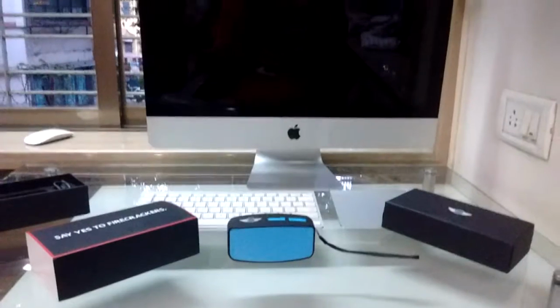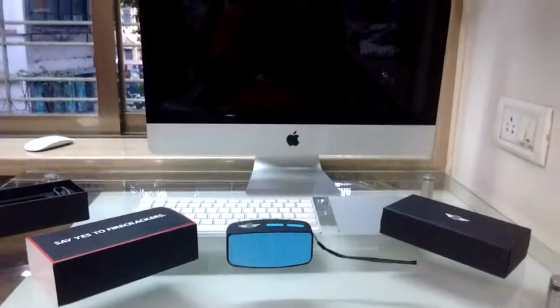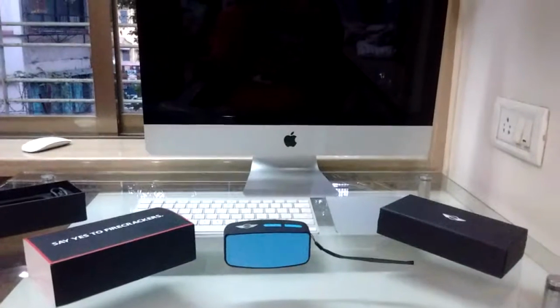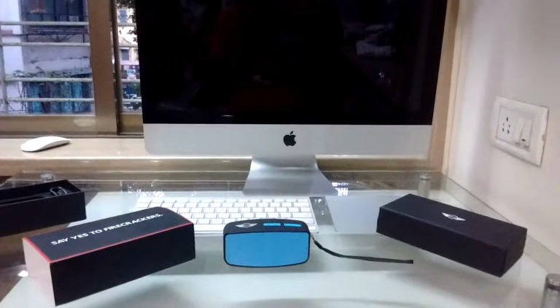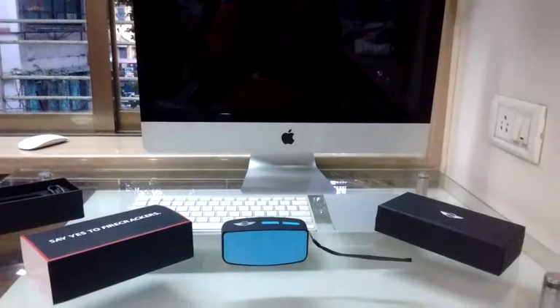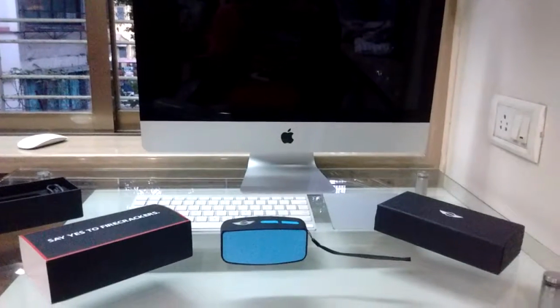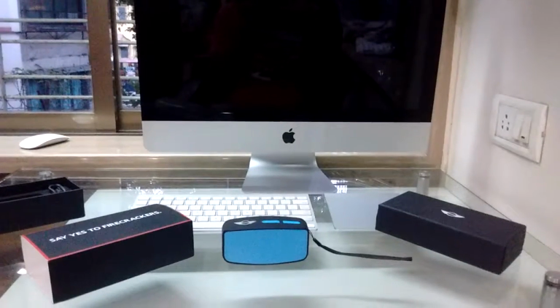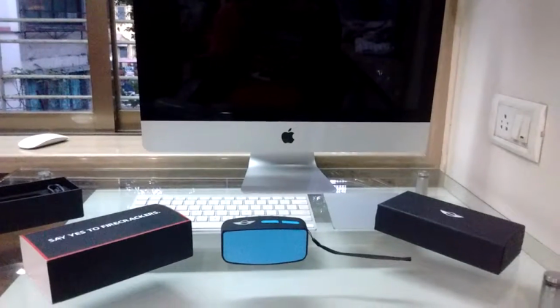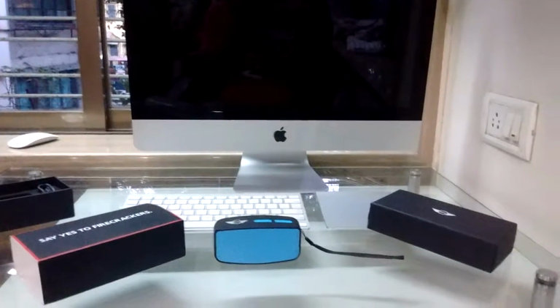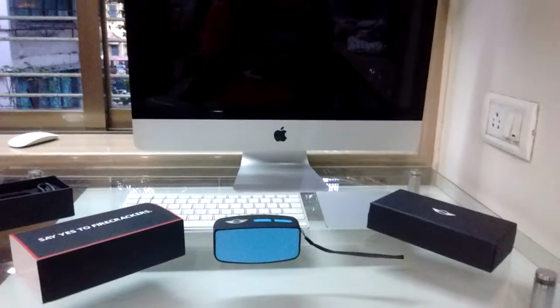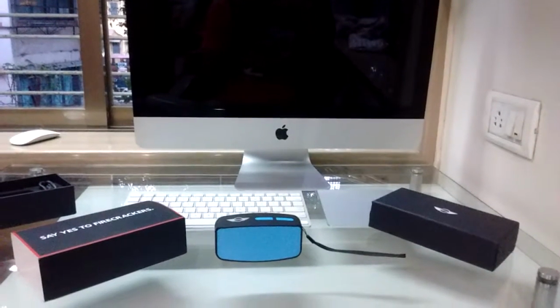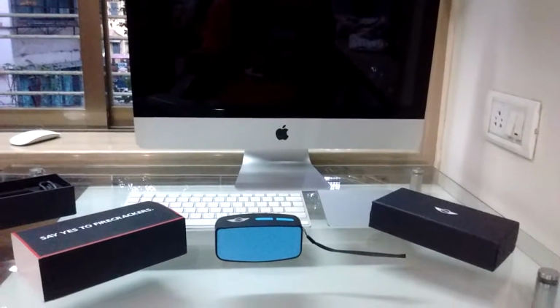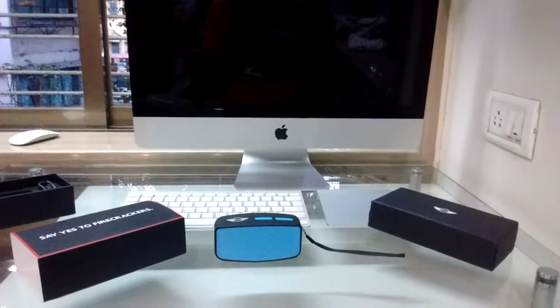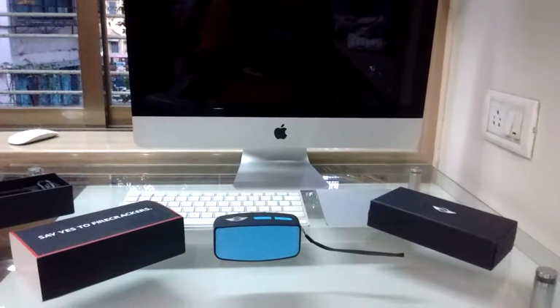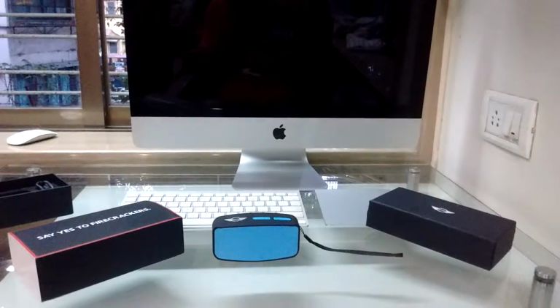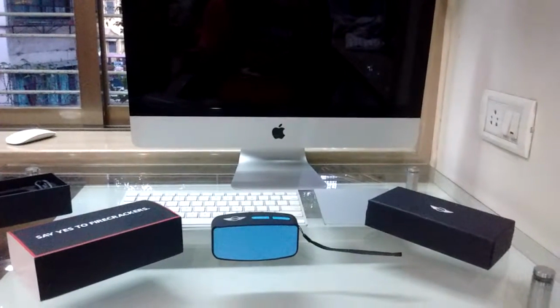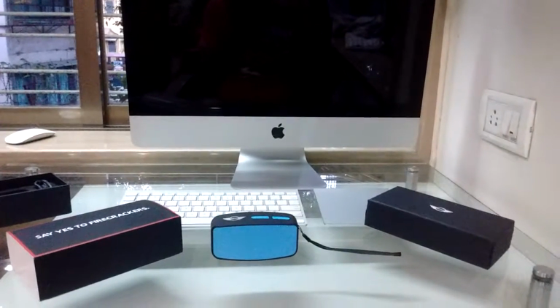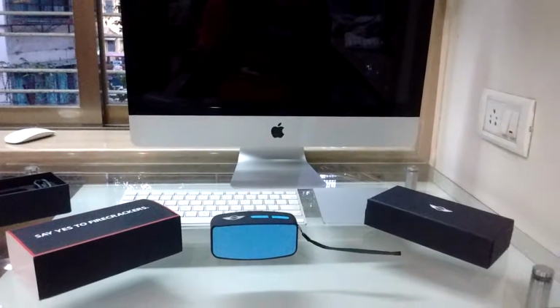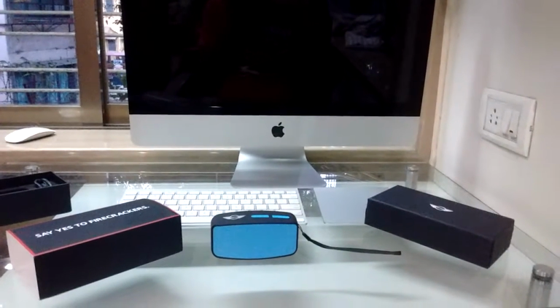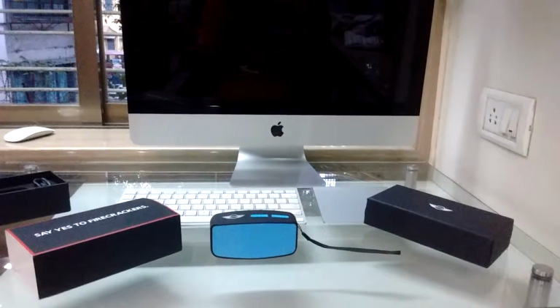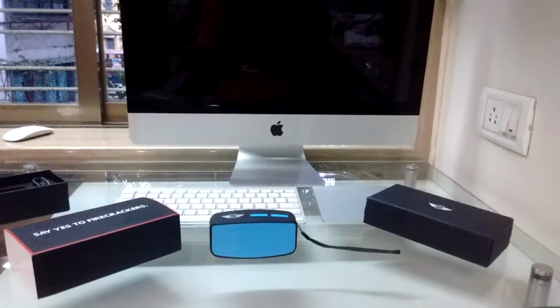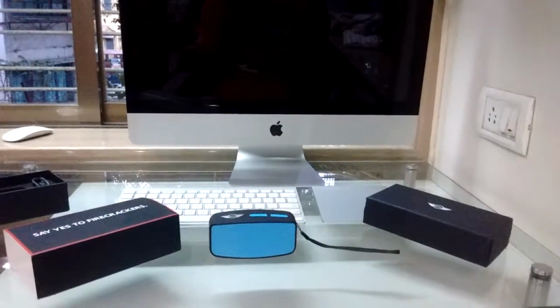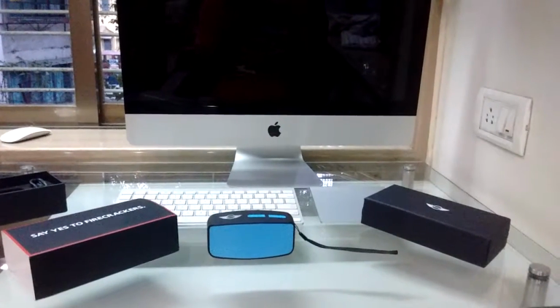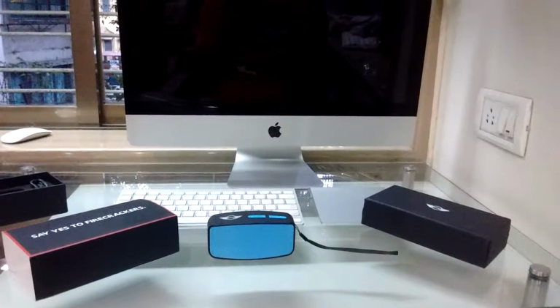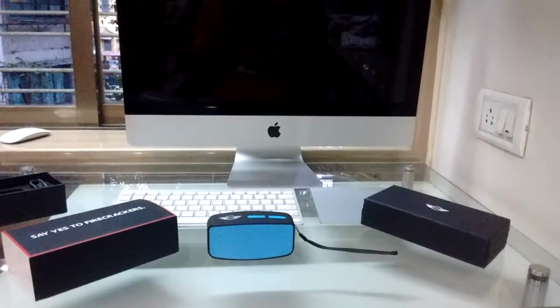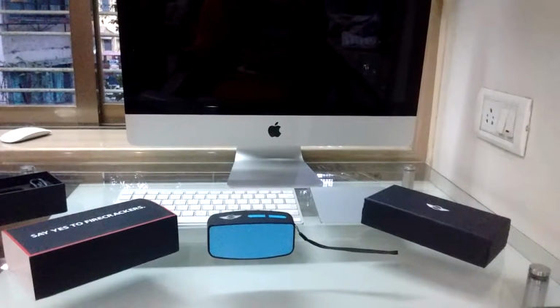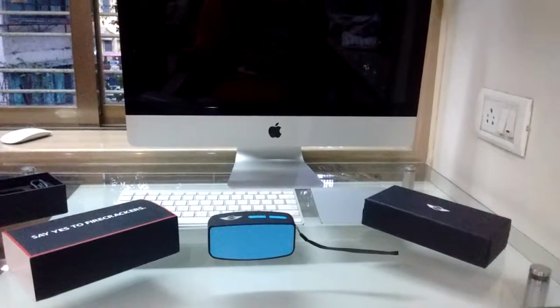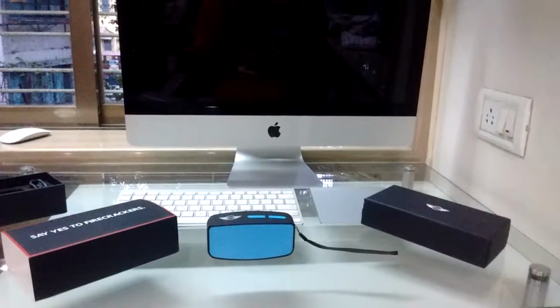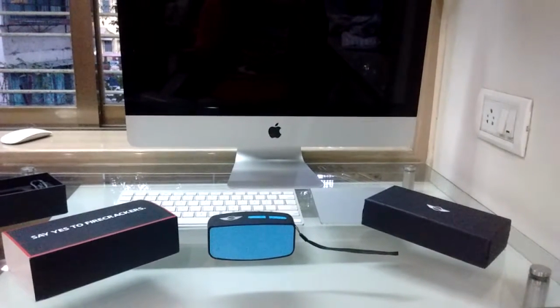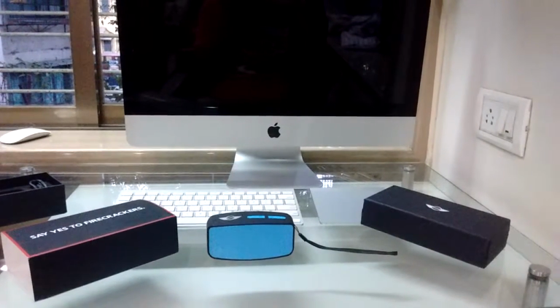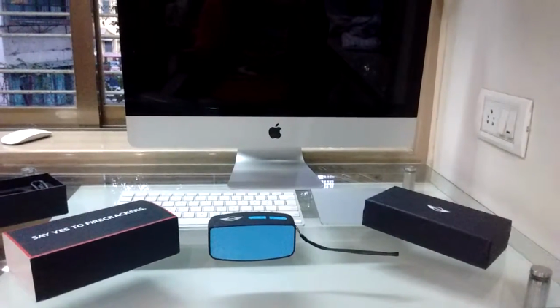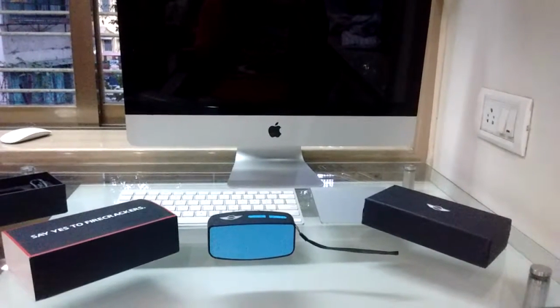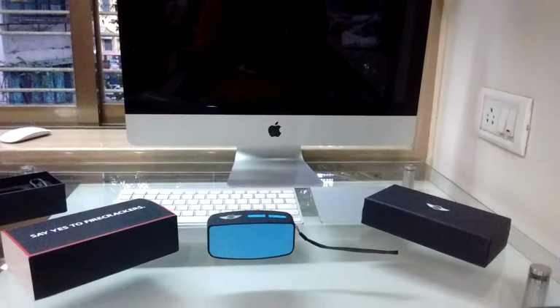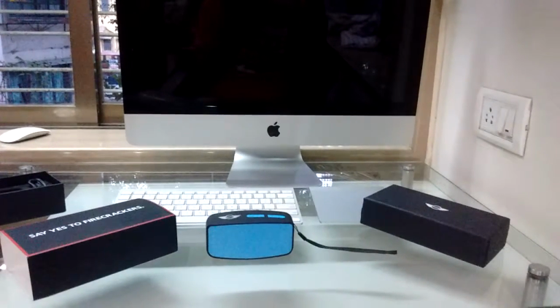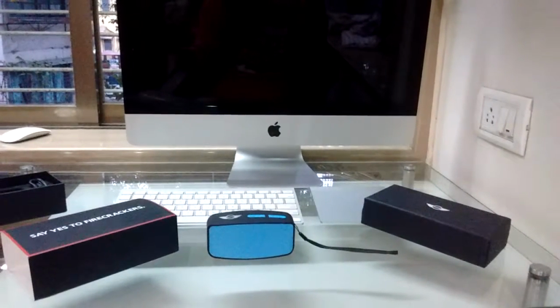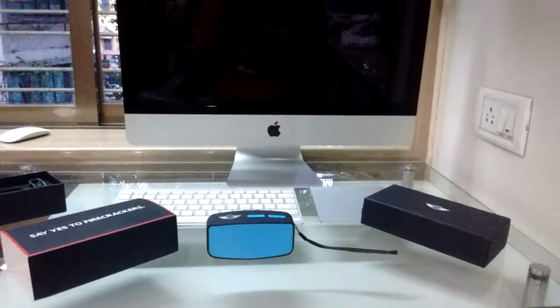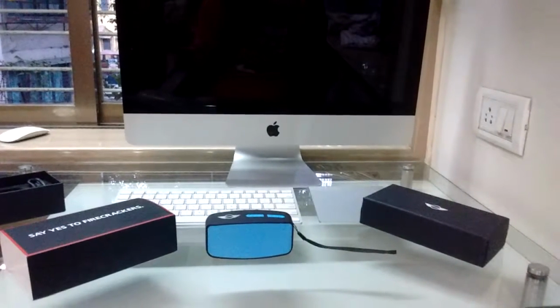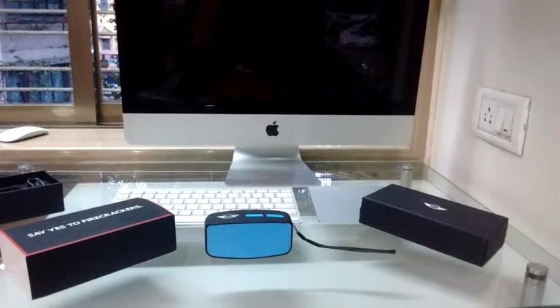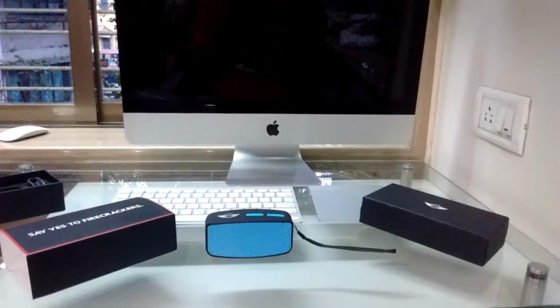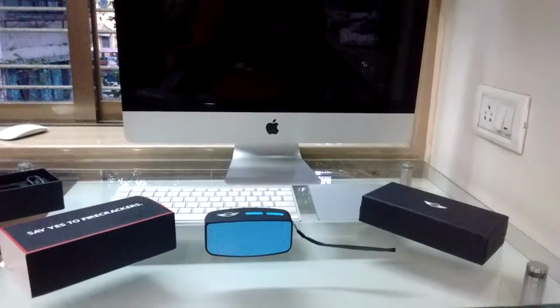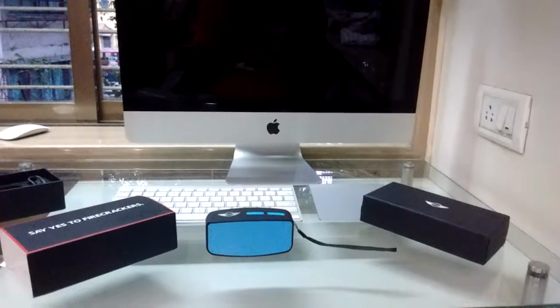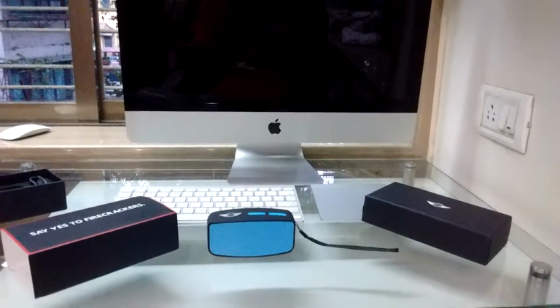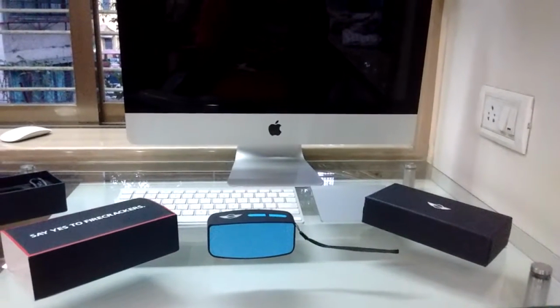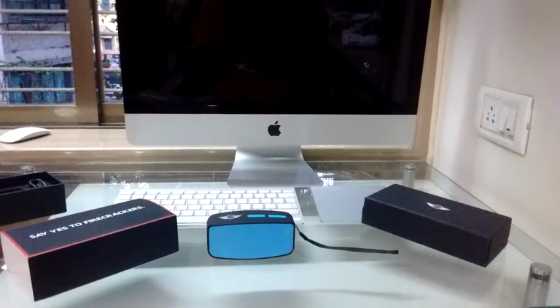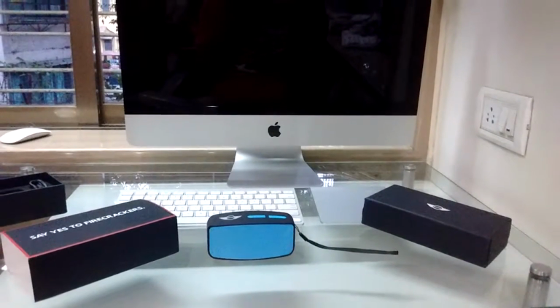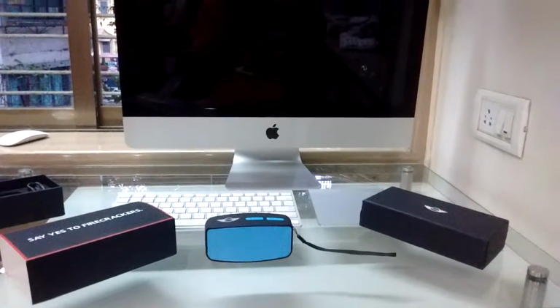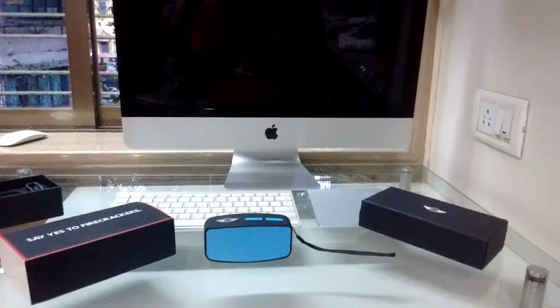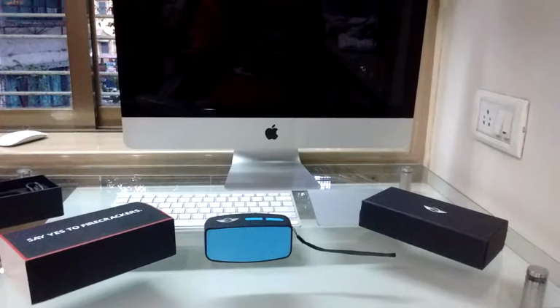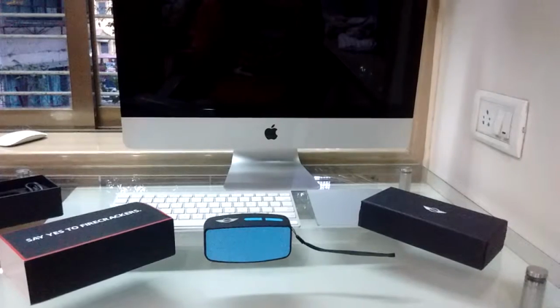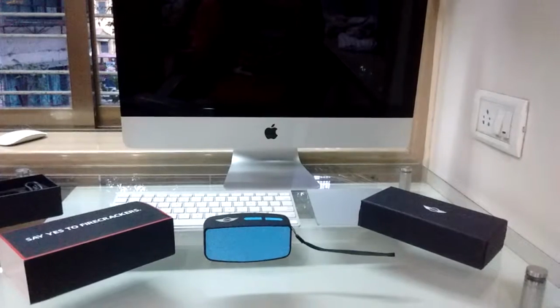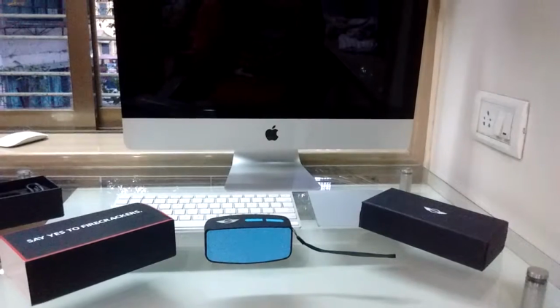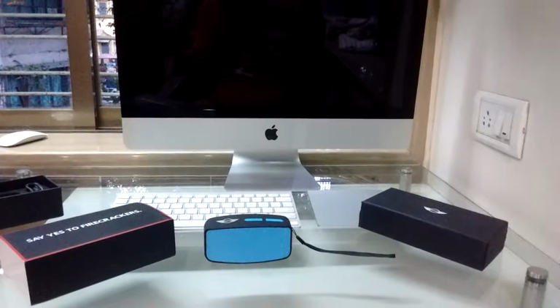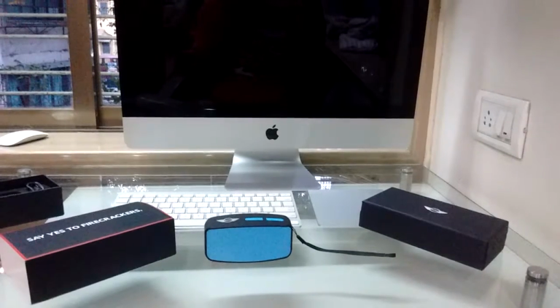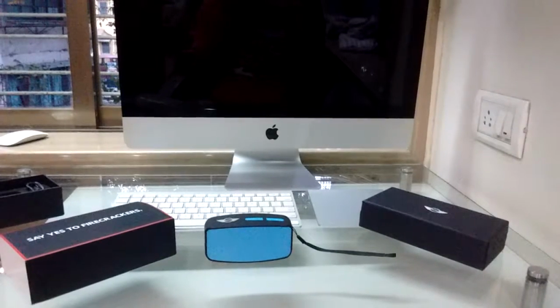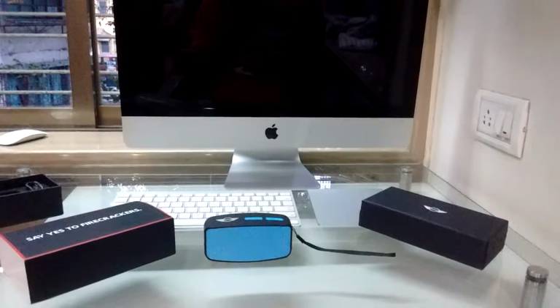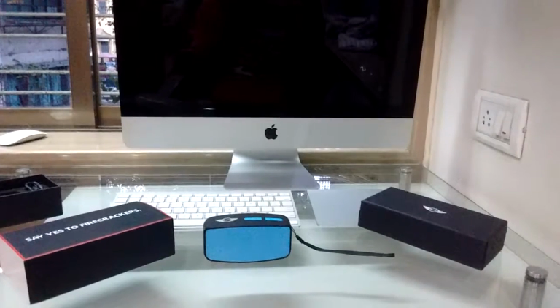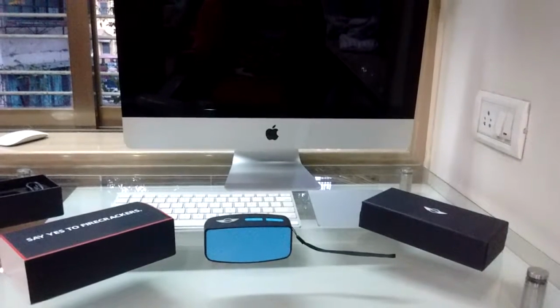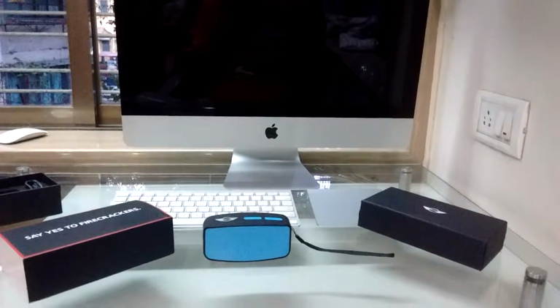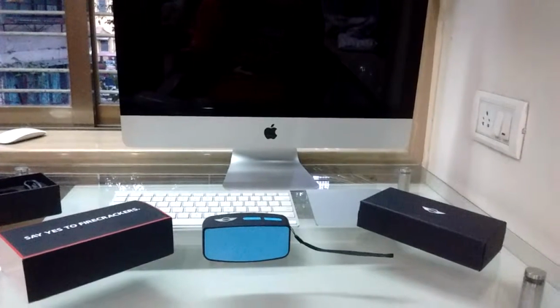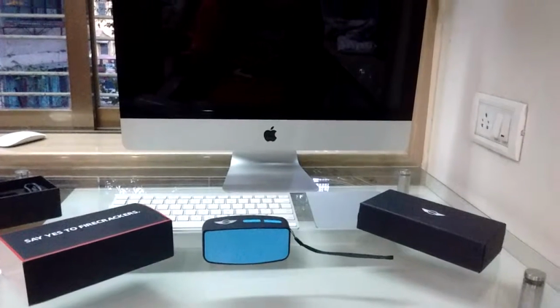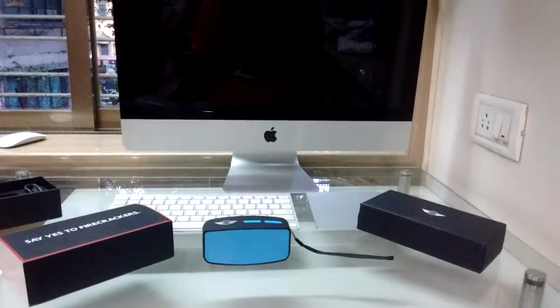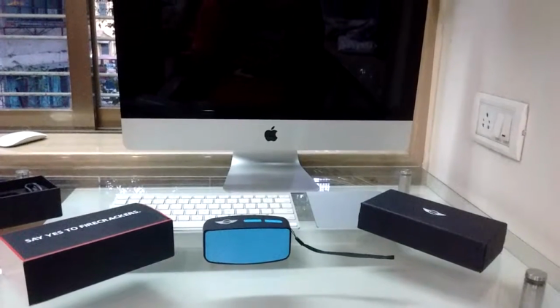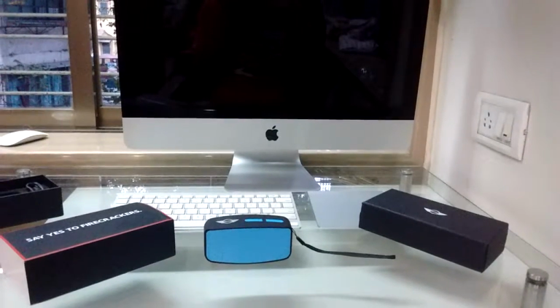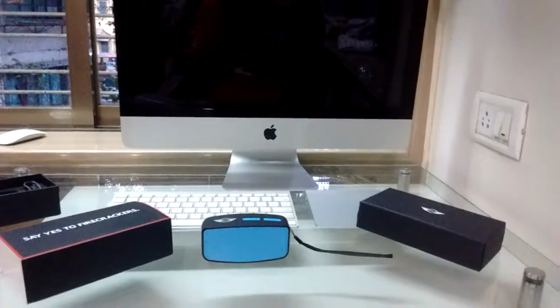So that was my unboxing of the speaker from Mini Cooper. Hope you enjoyed the video — if you did, please give it a thumbs up and subscribe to my channel.